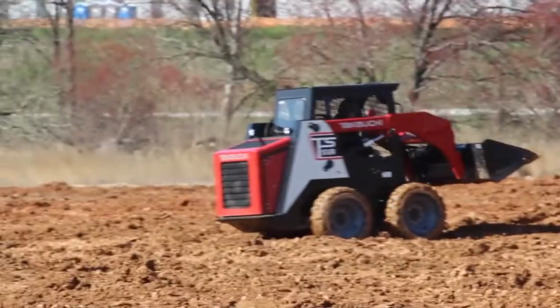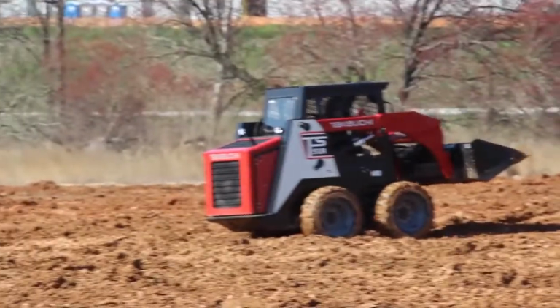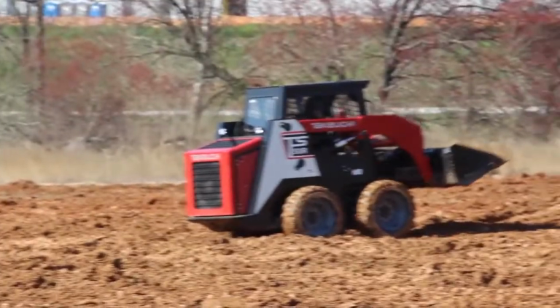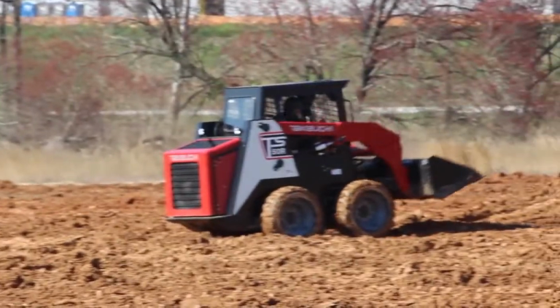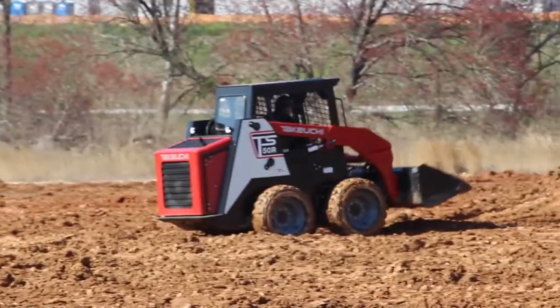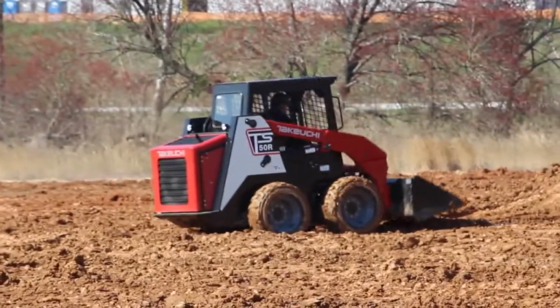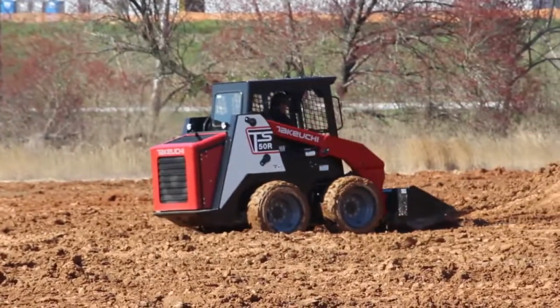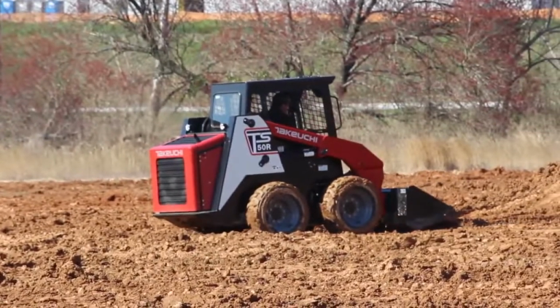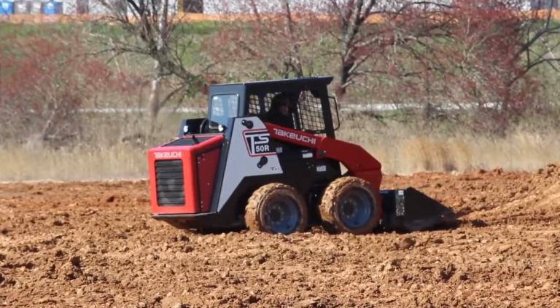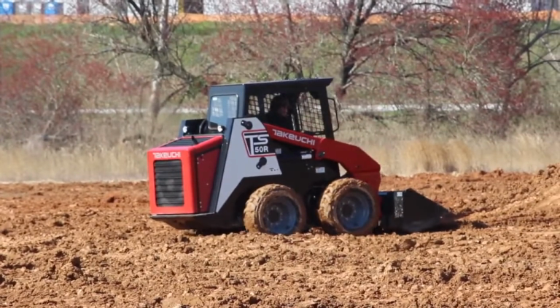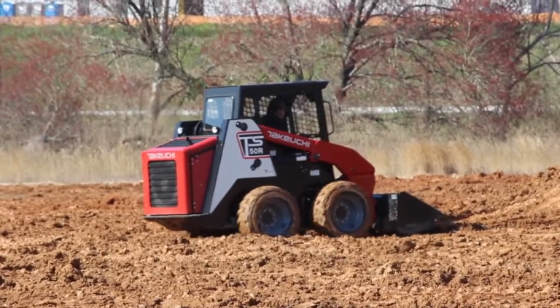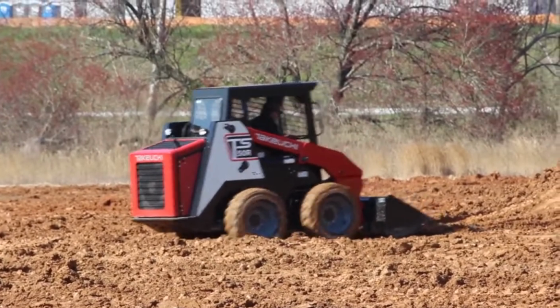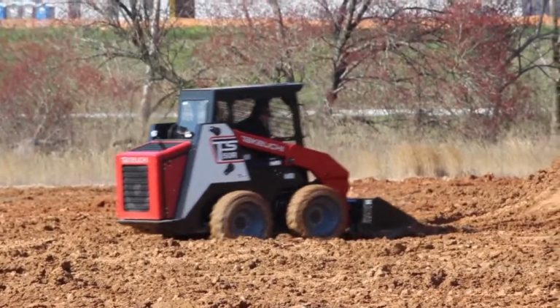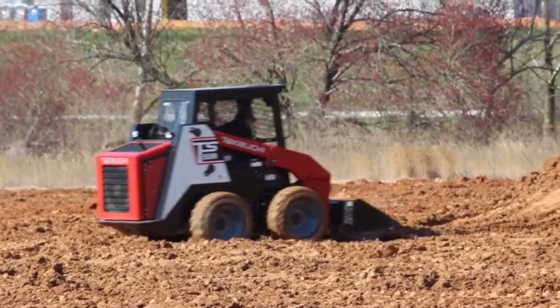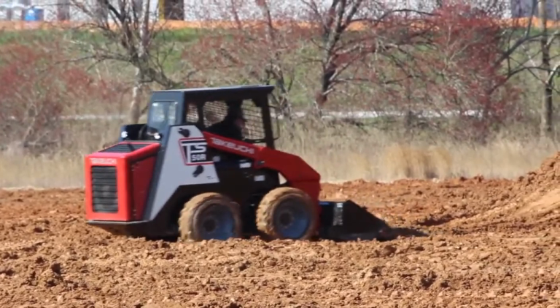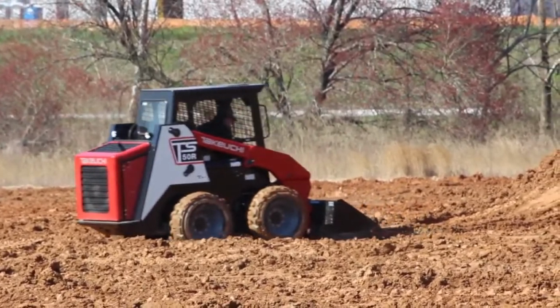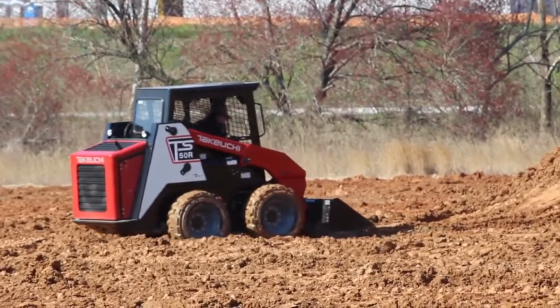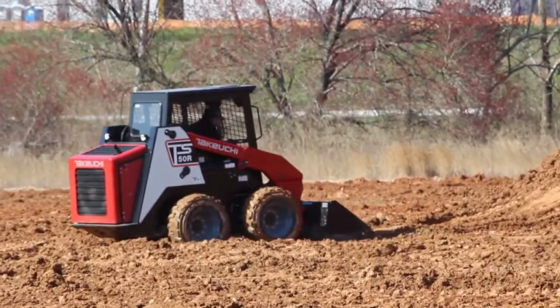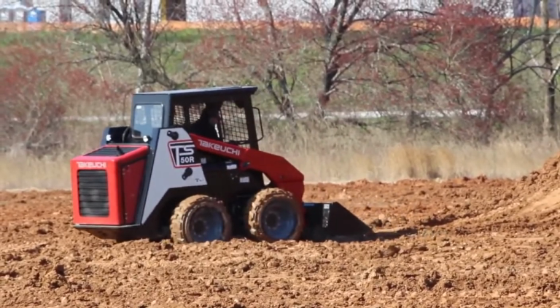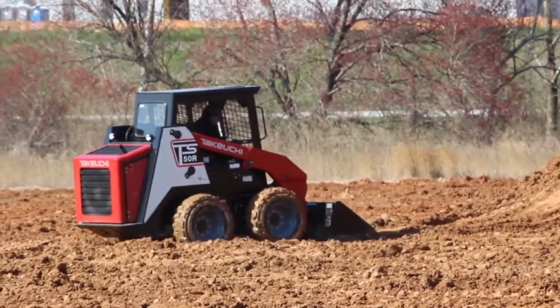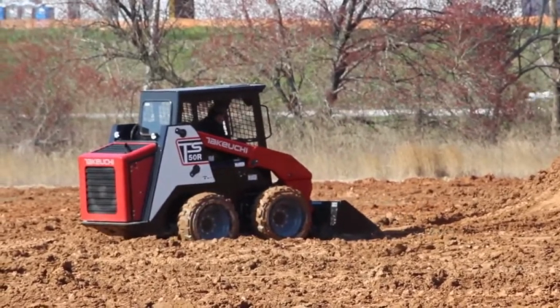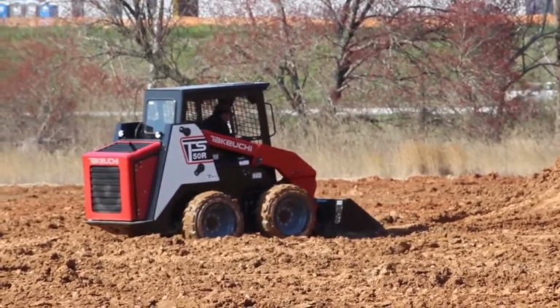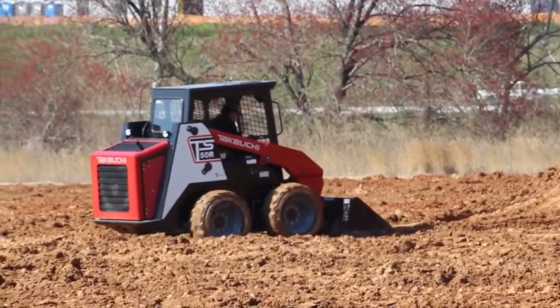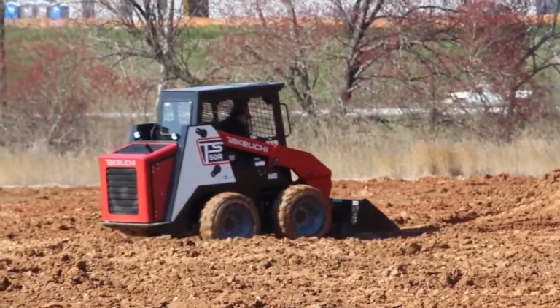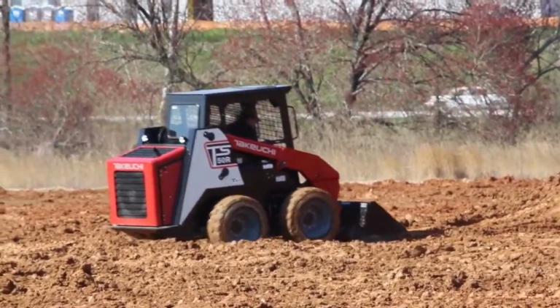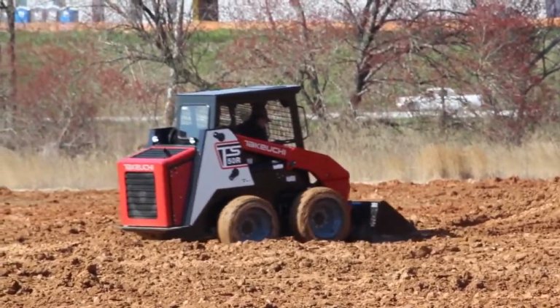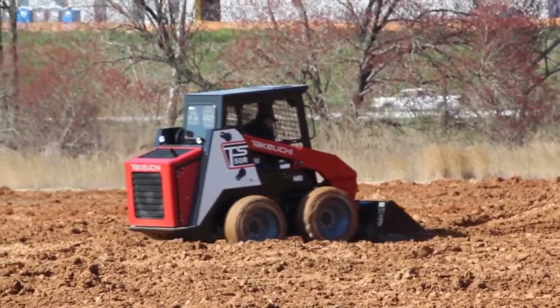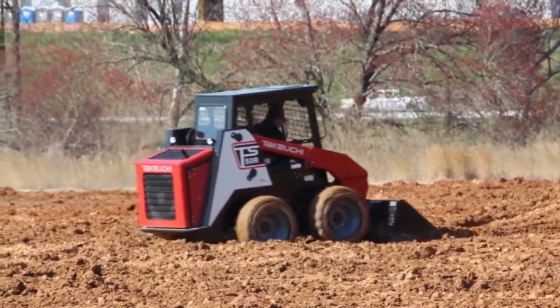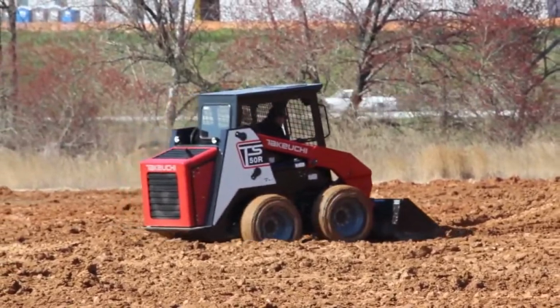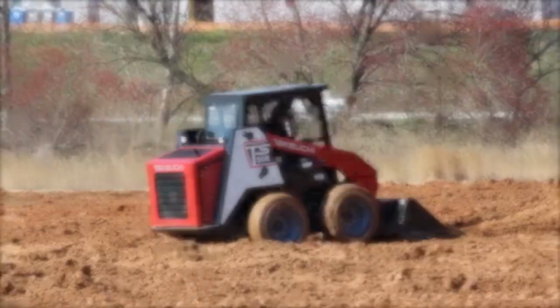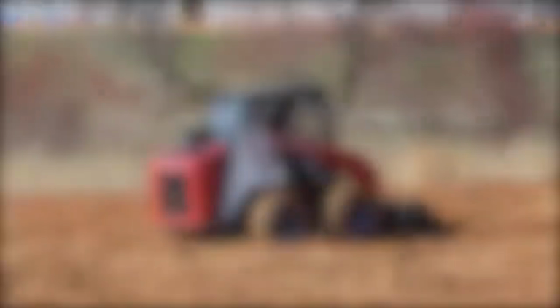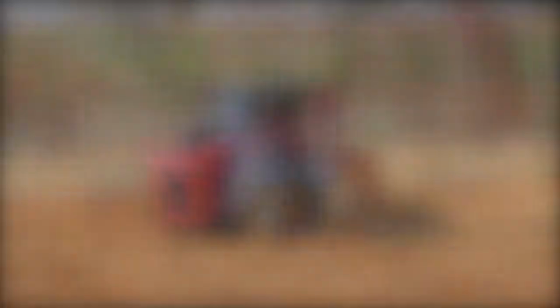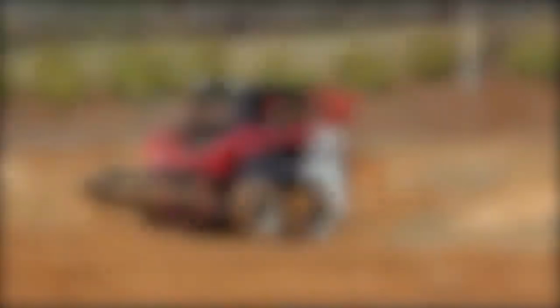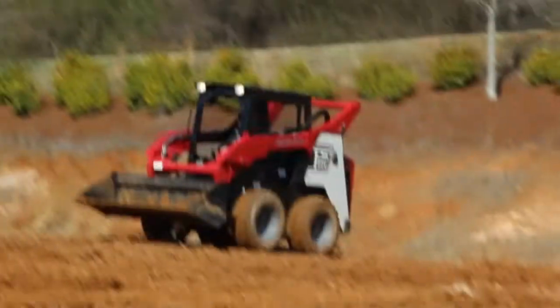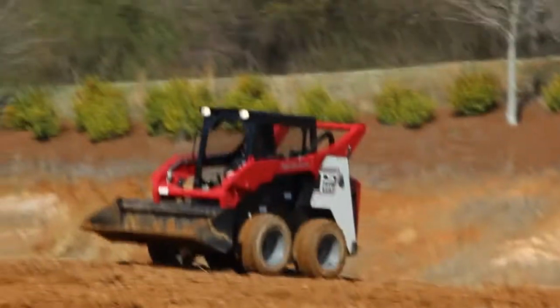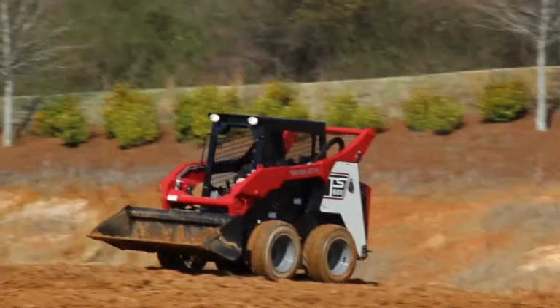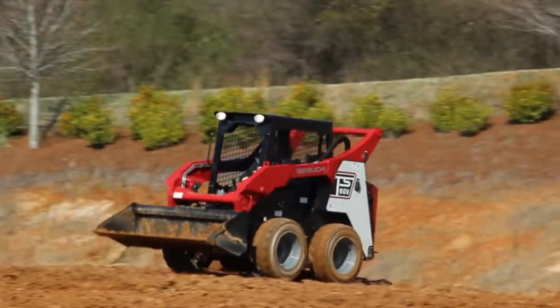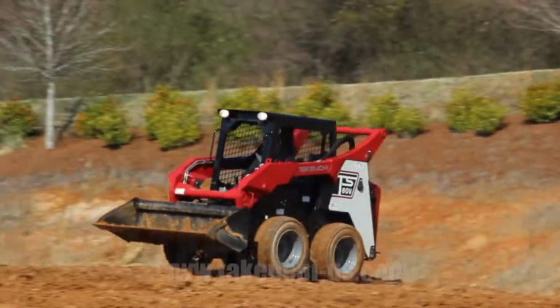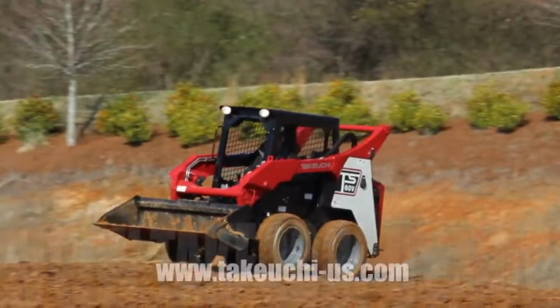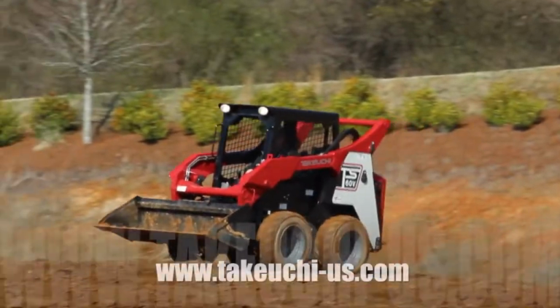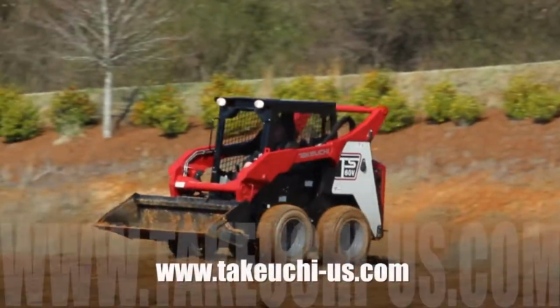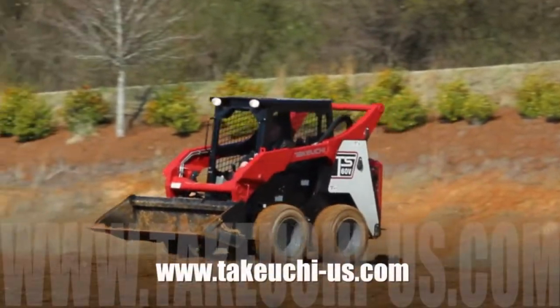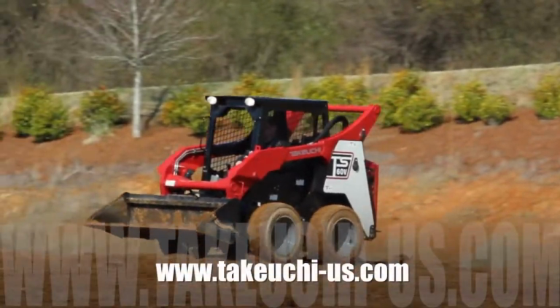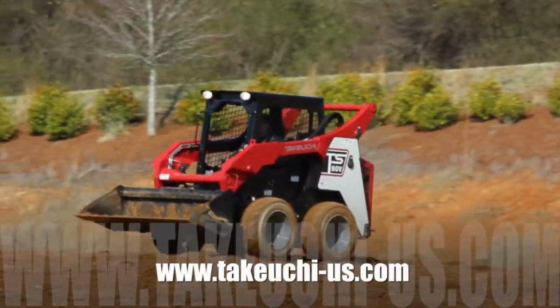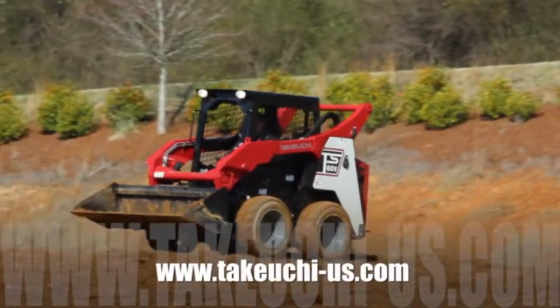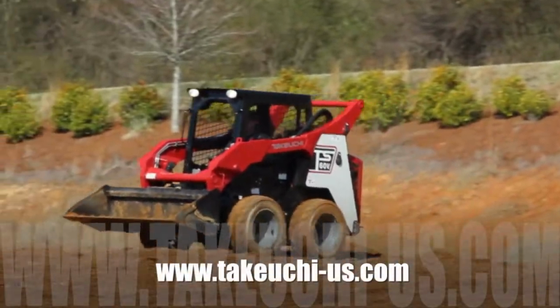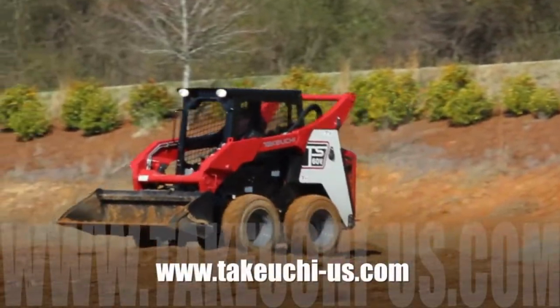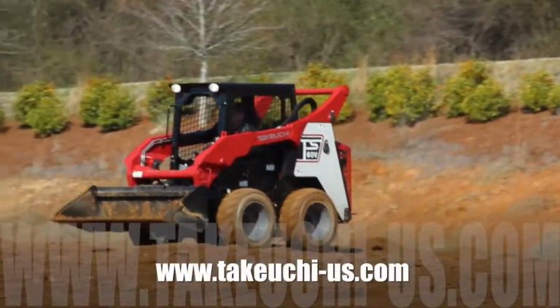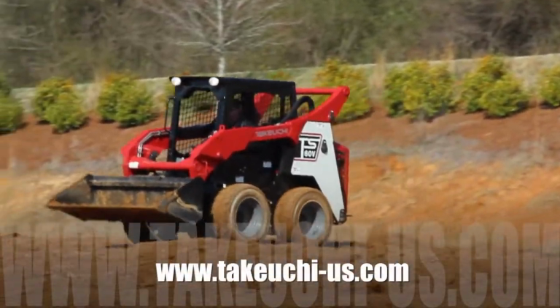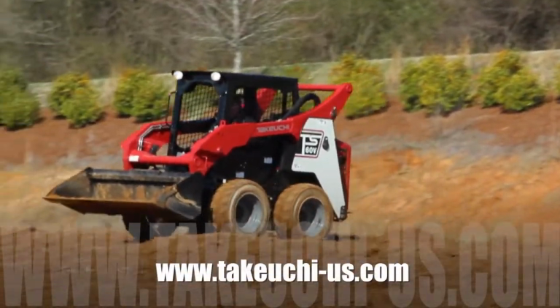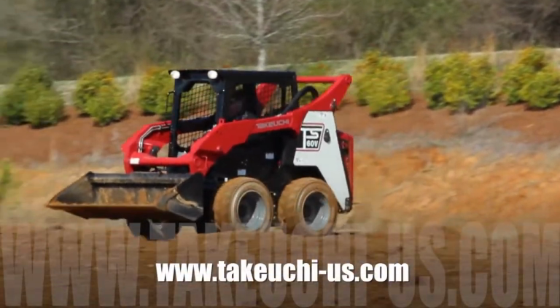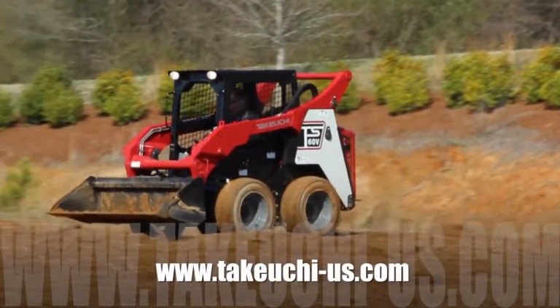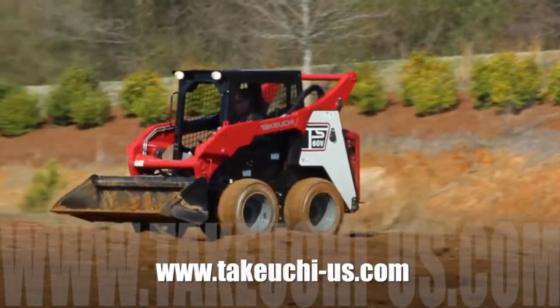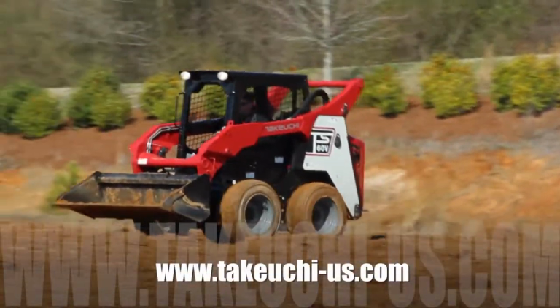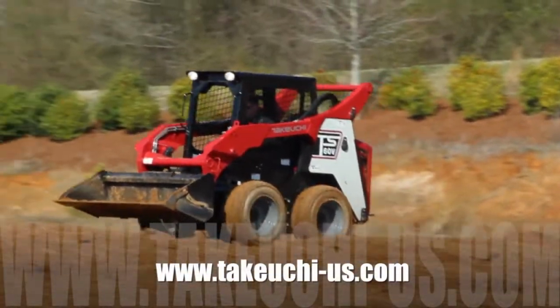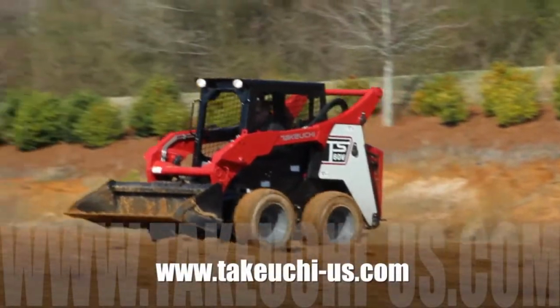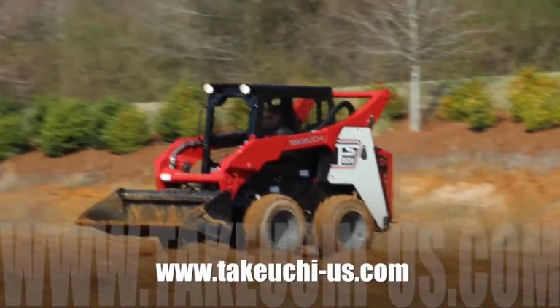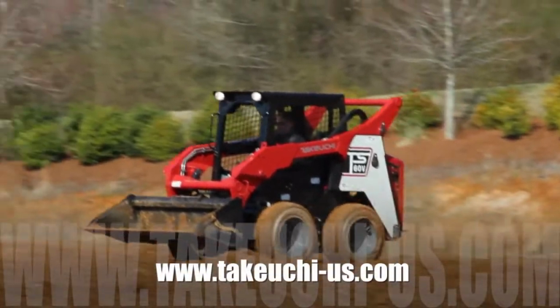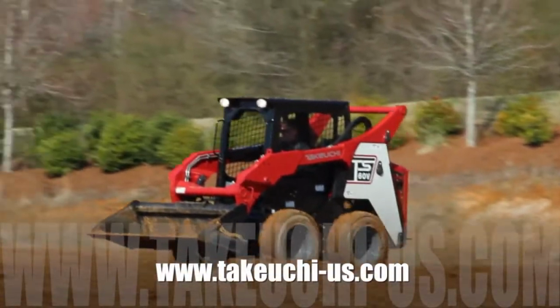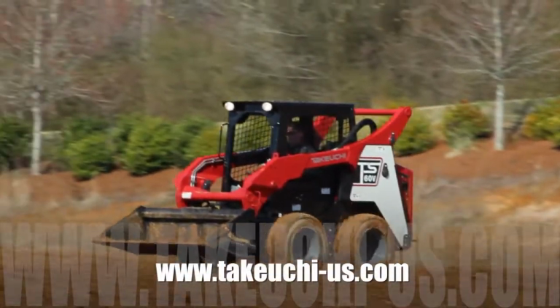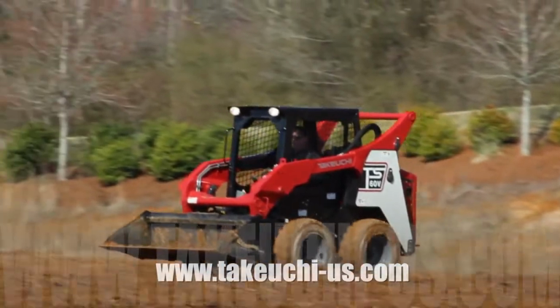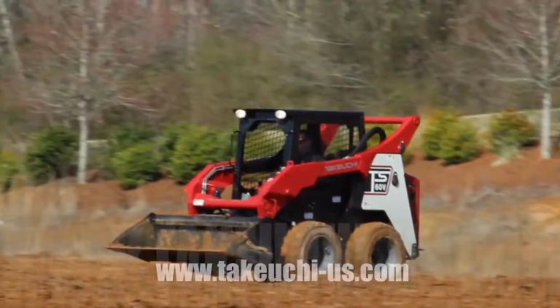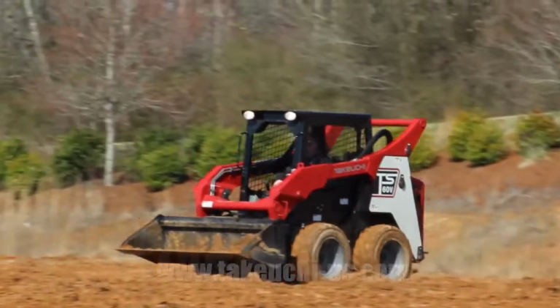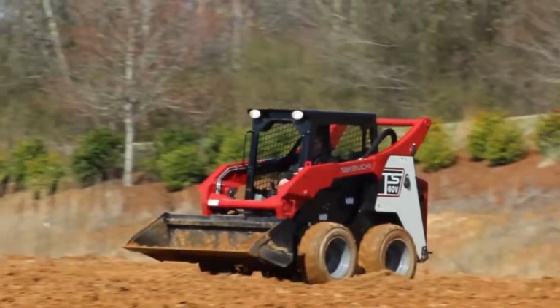To find out more about the Takeuchi TS Series skid steer loaders, visit TakeuchiUS.com or visit your nearest Takeuchi dealer.